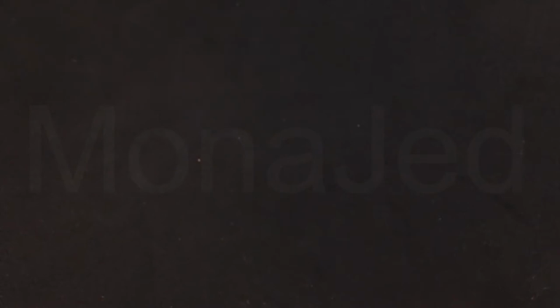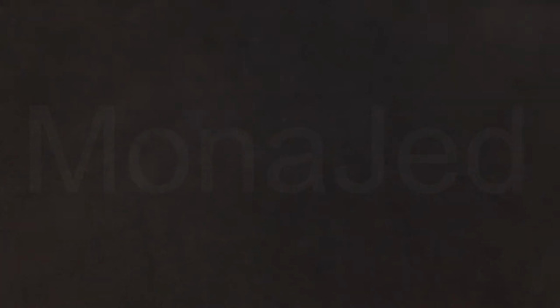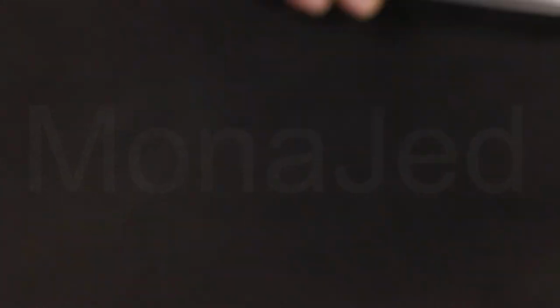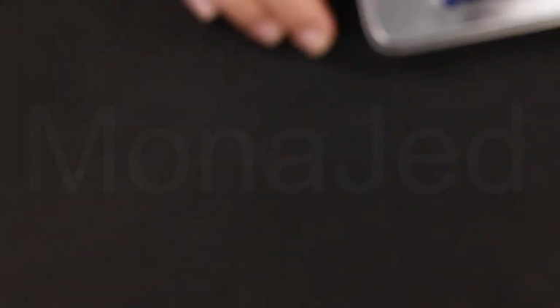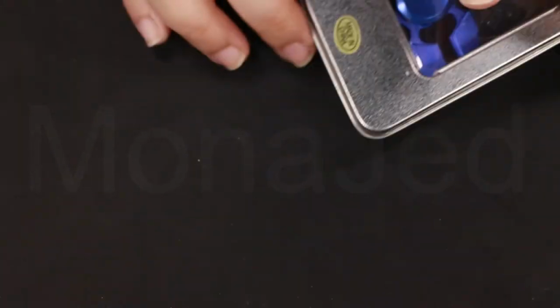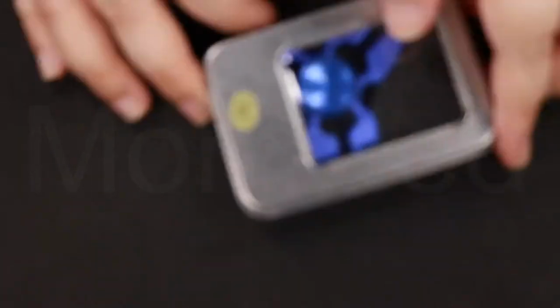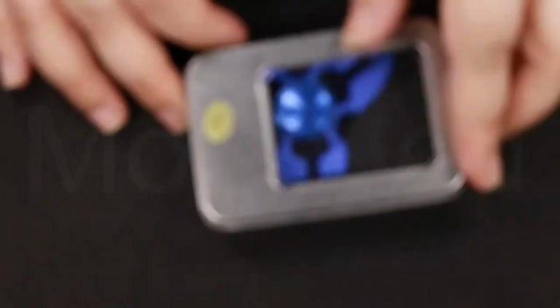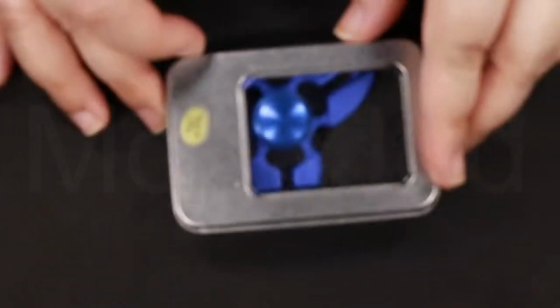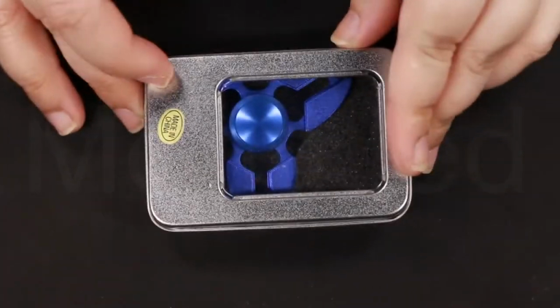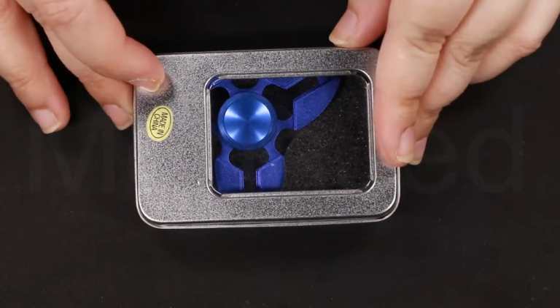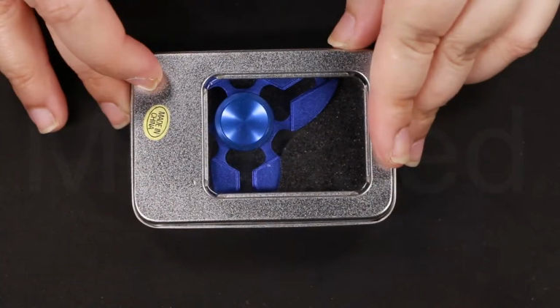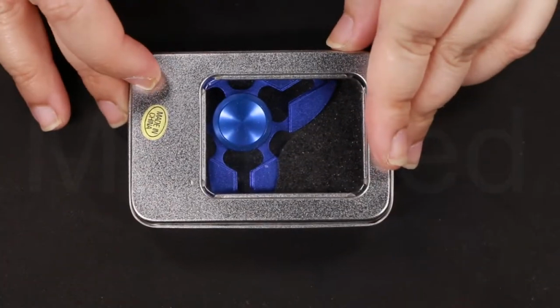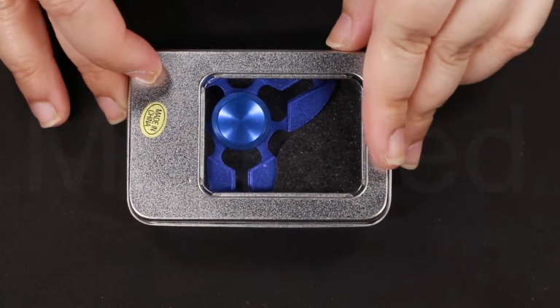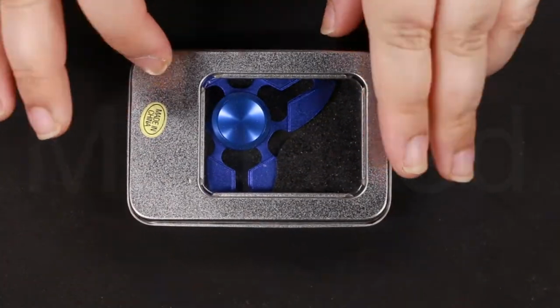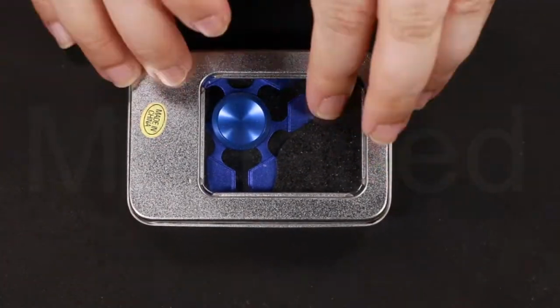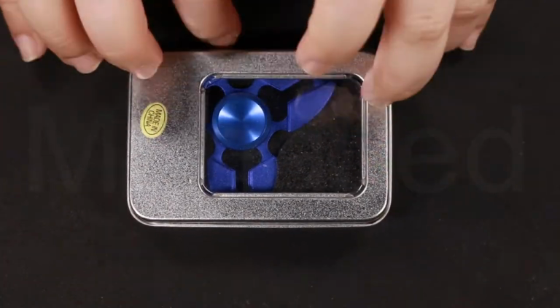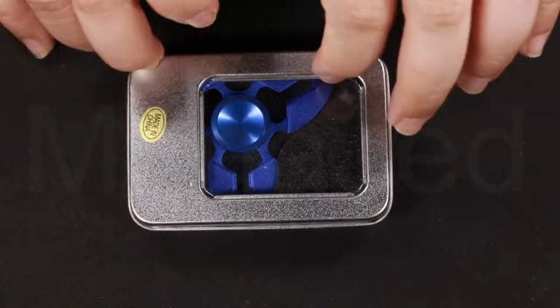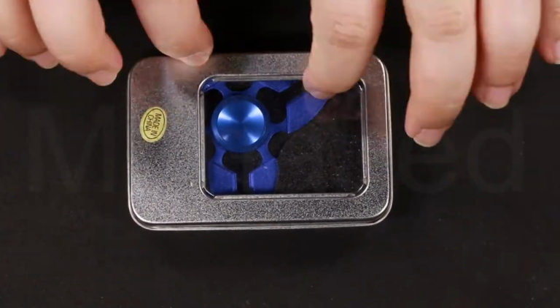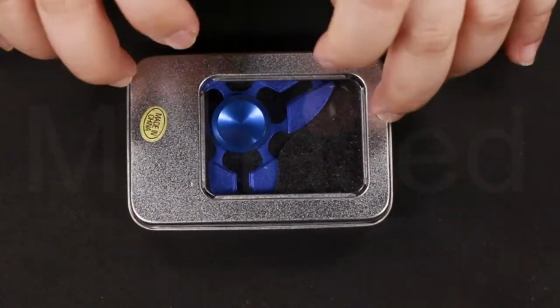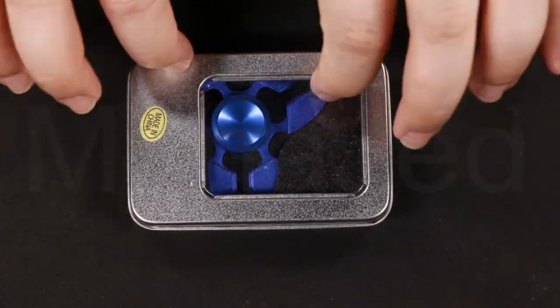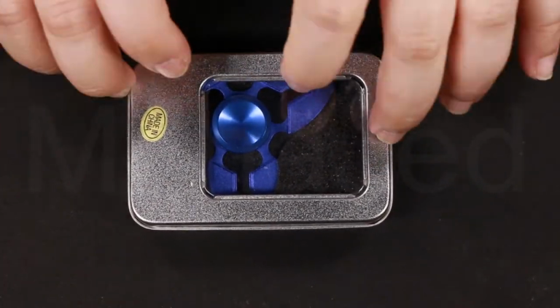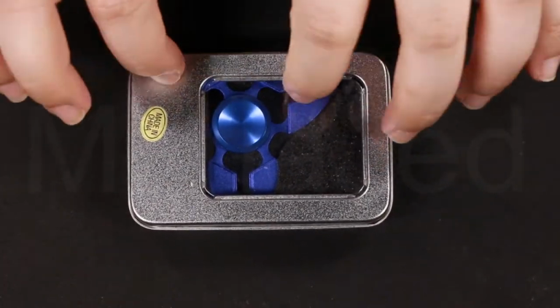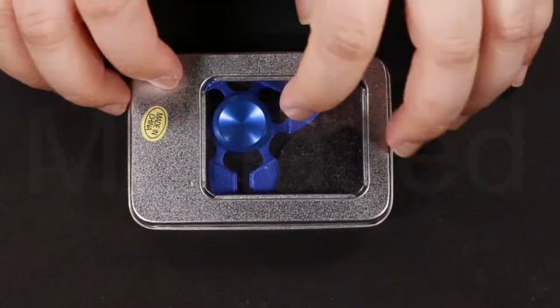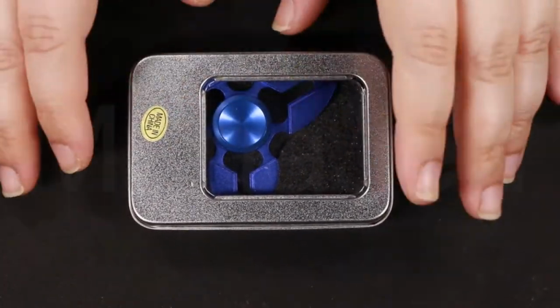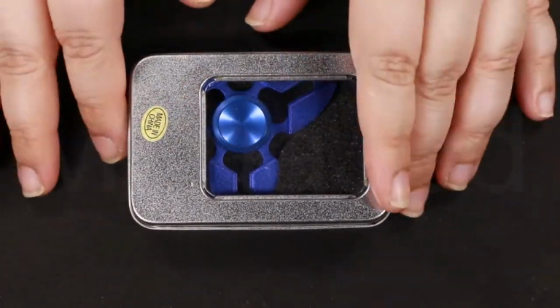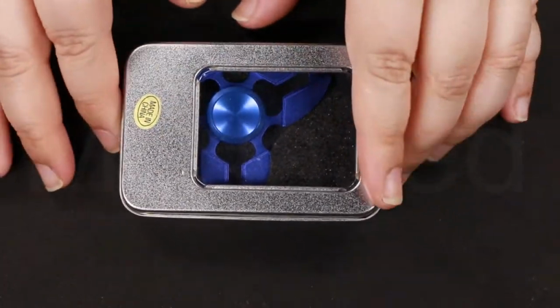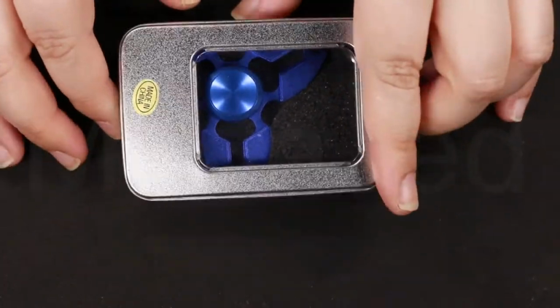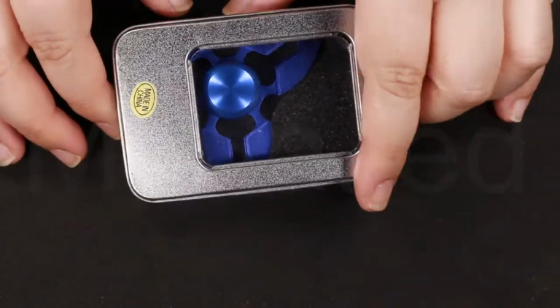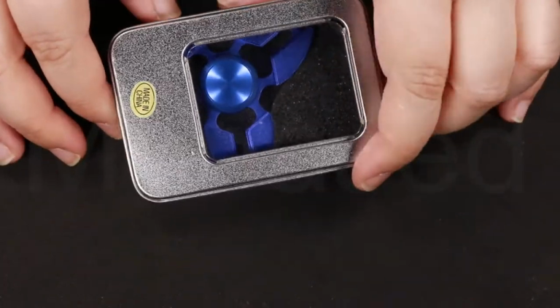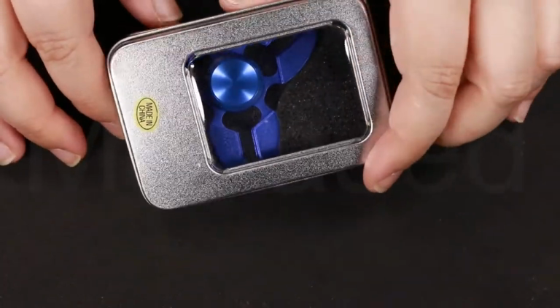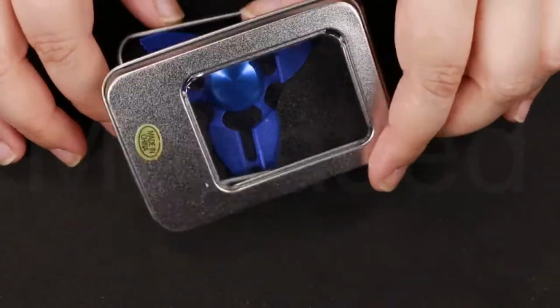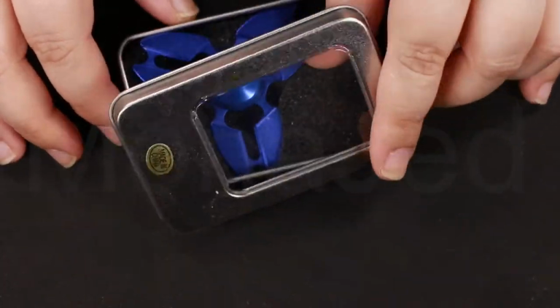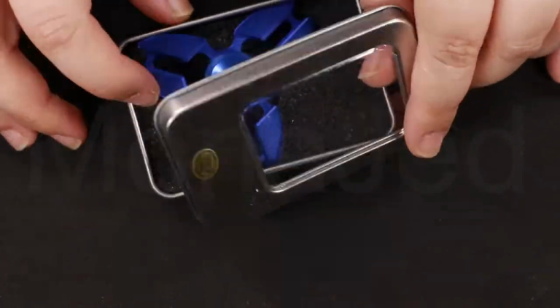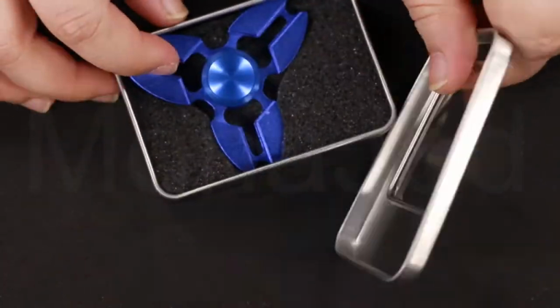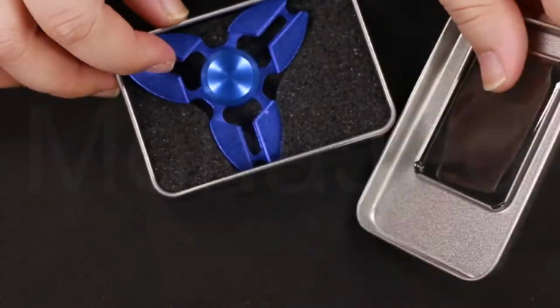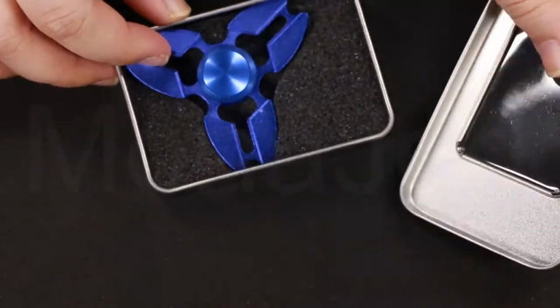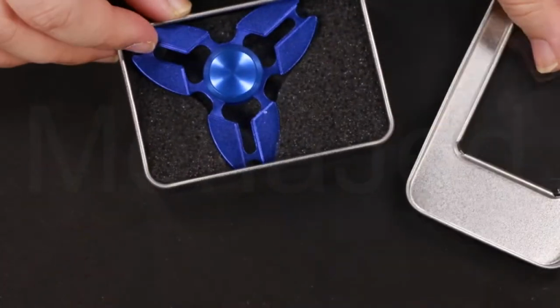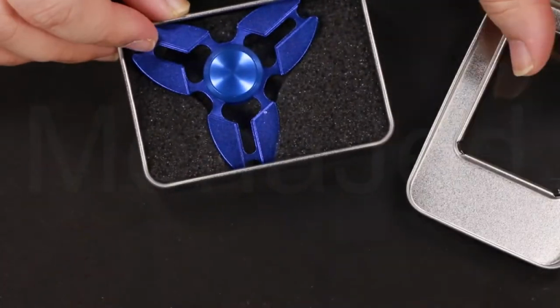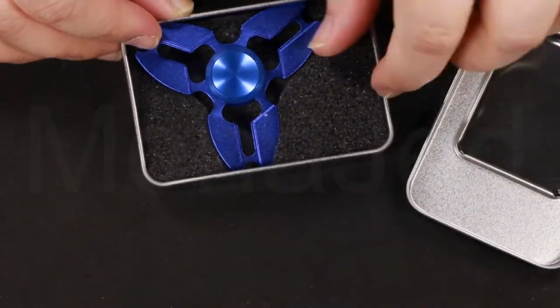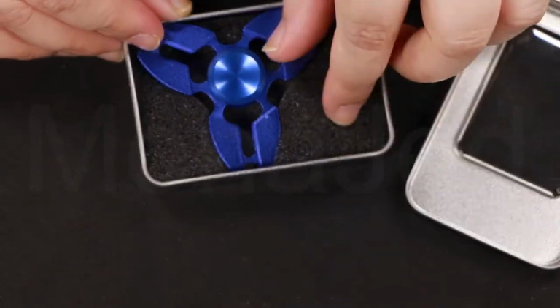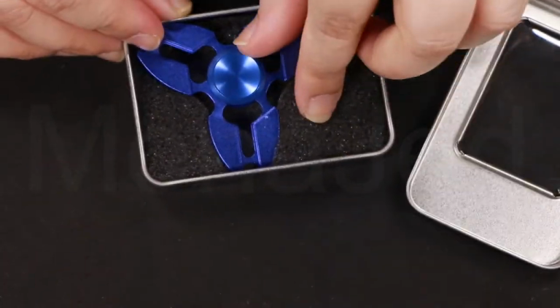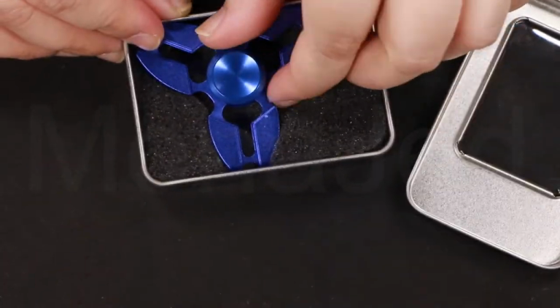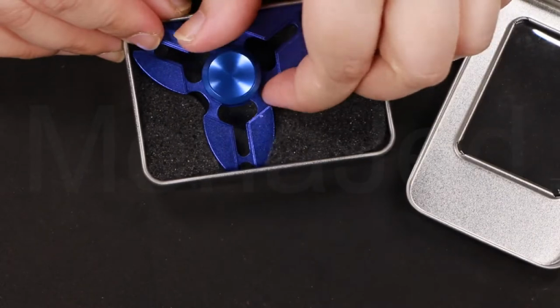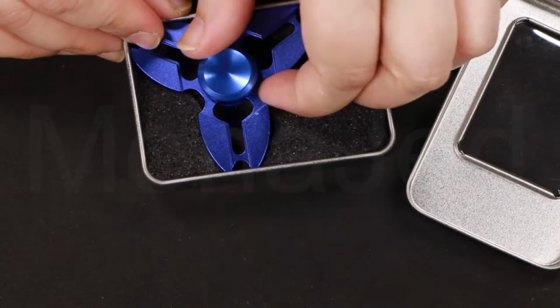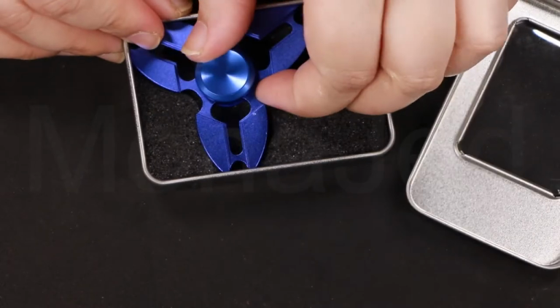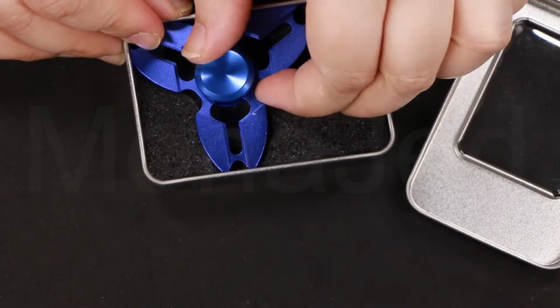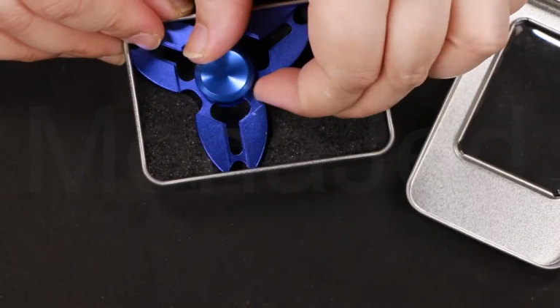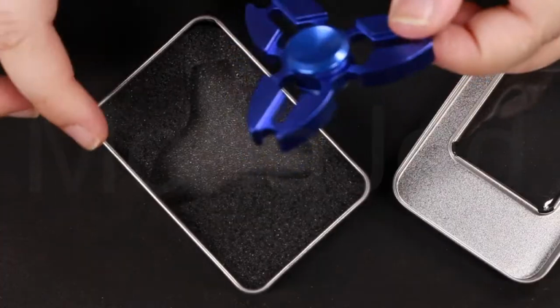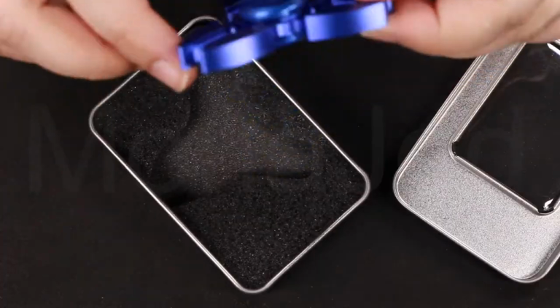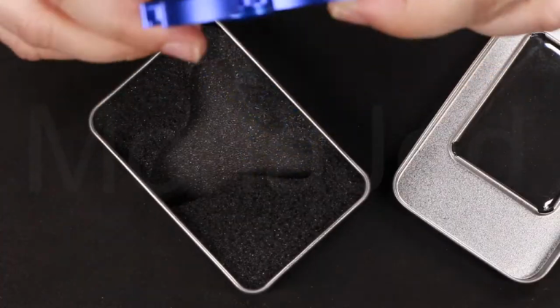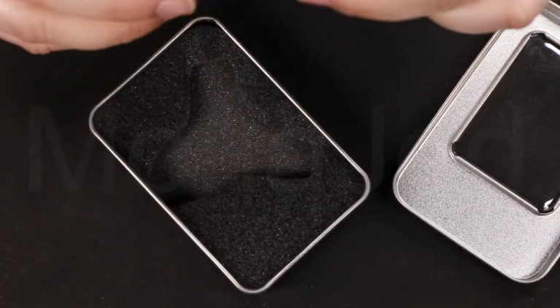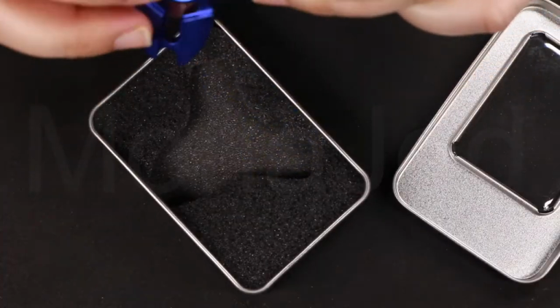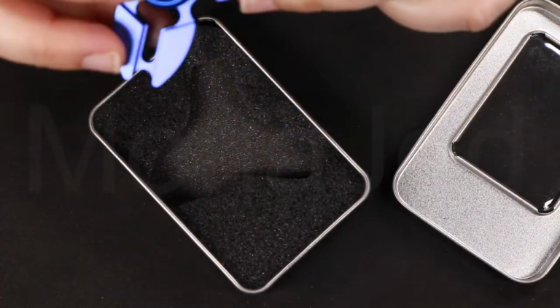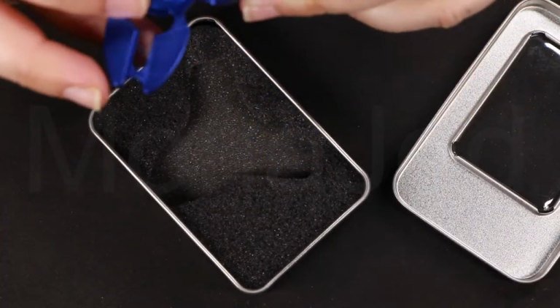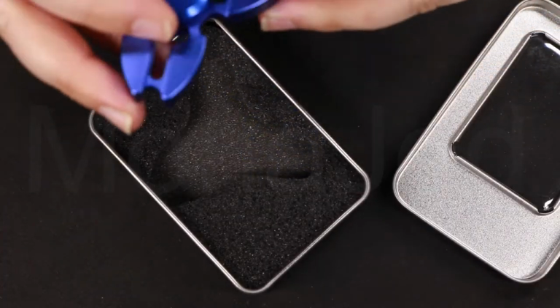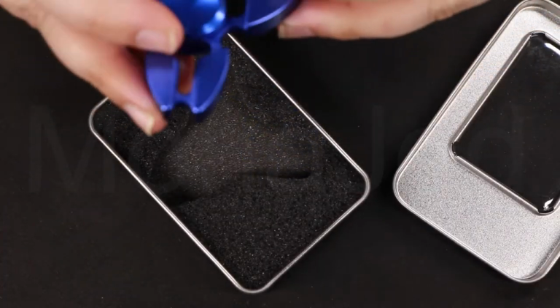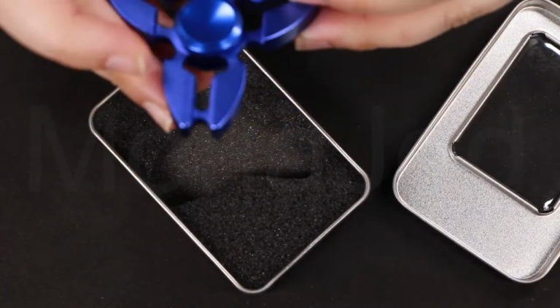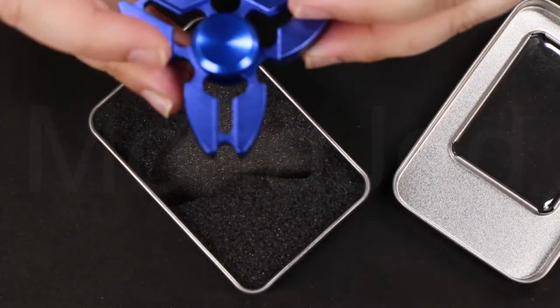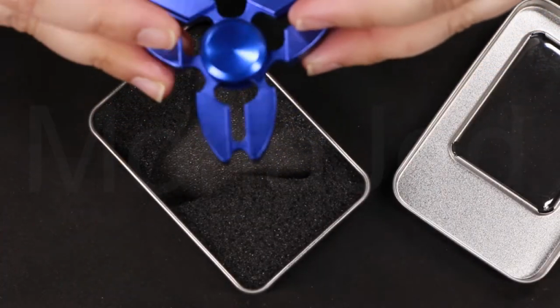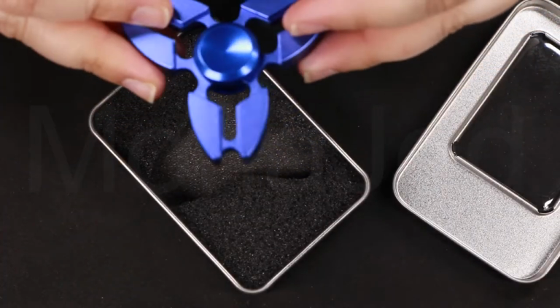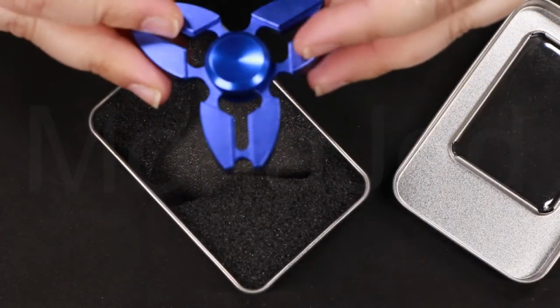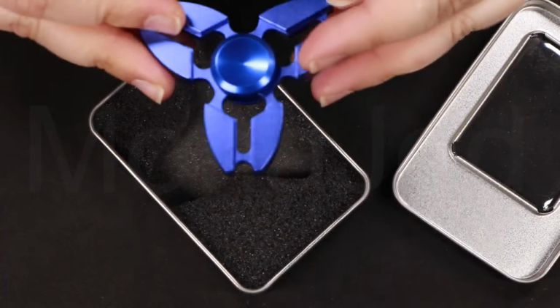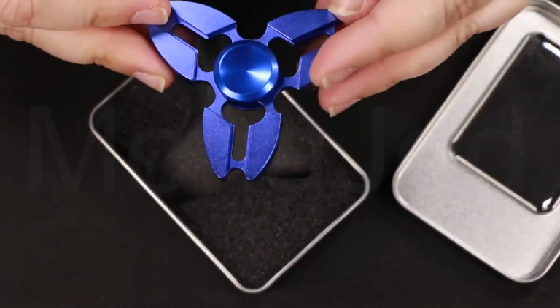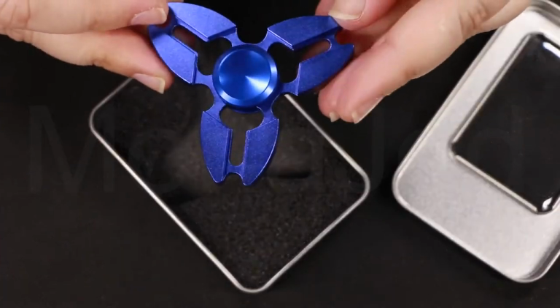Let's open this metallic blue tri-blade metal fidget spinner. It really has weight to it.